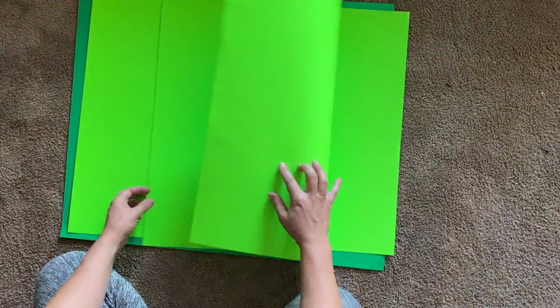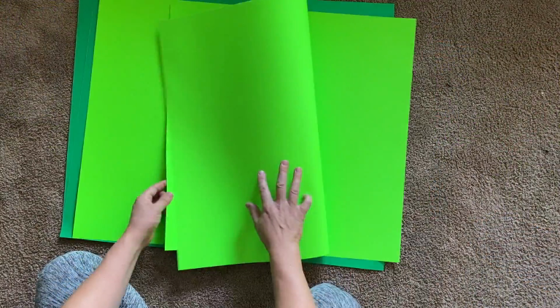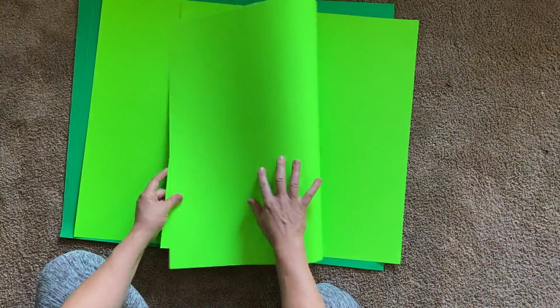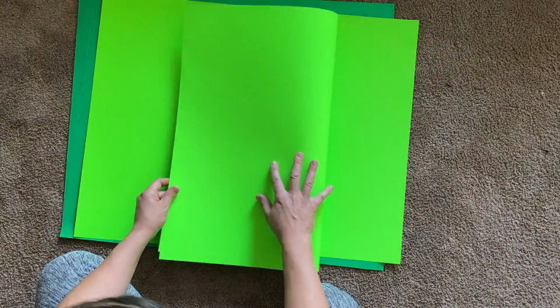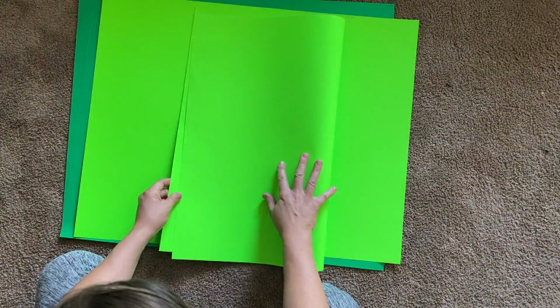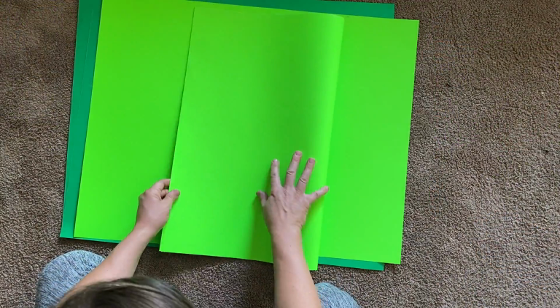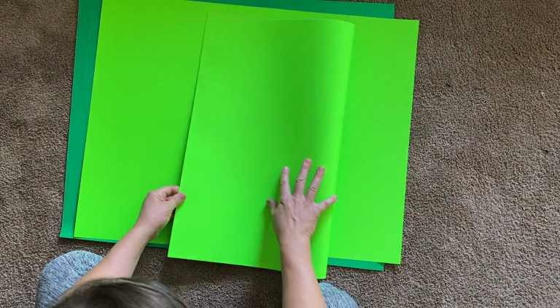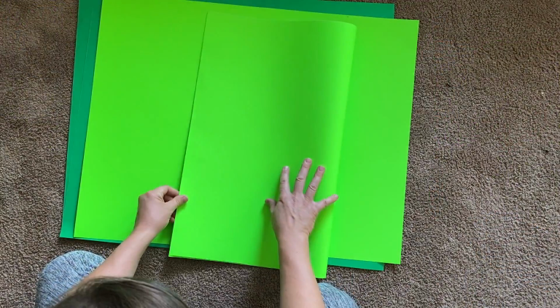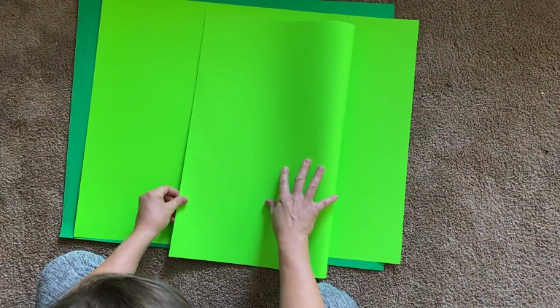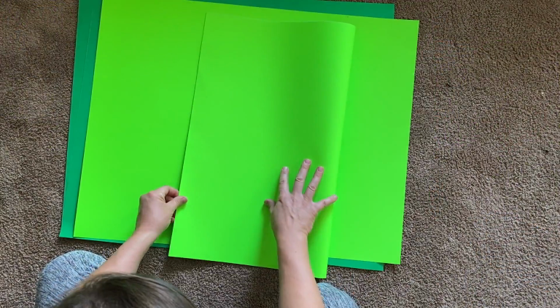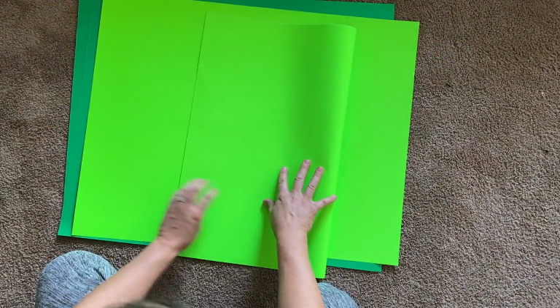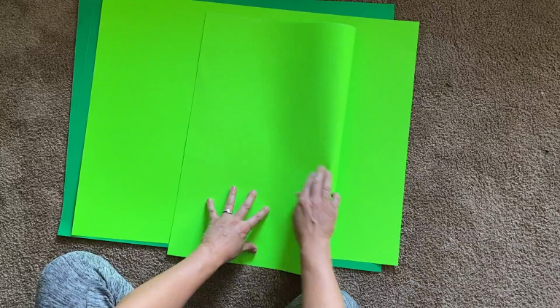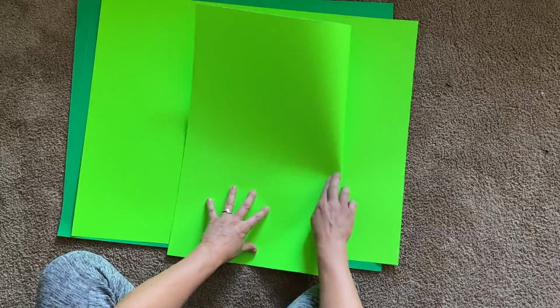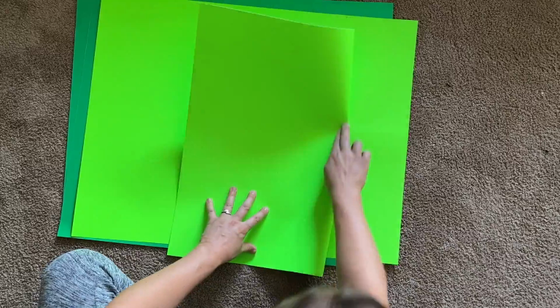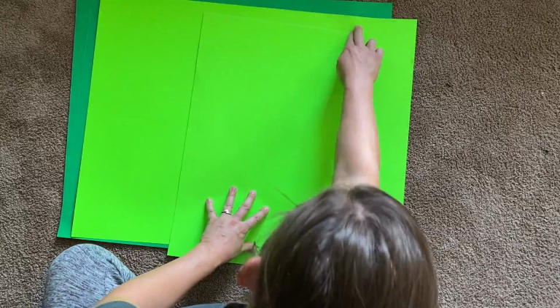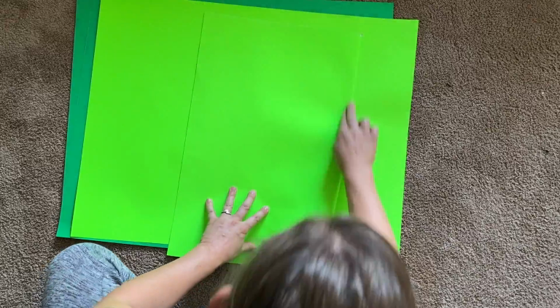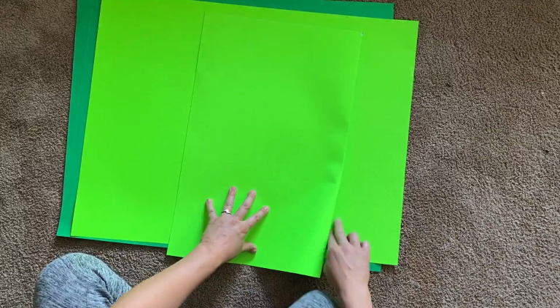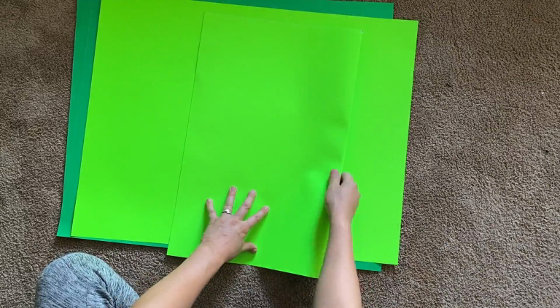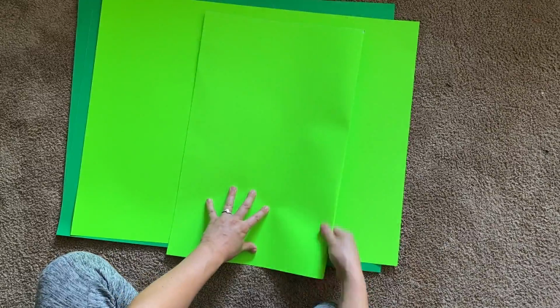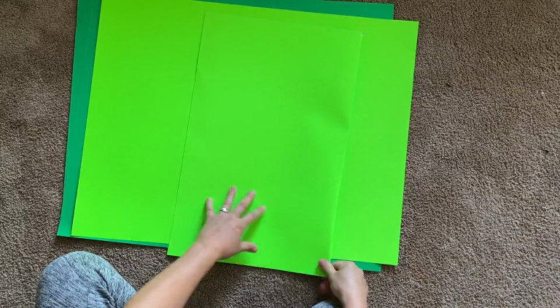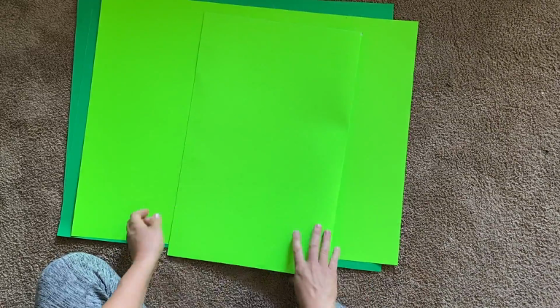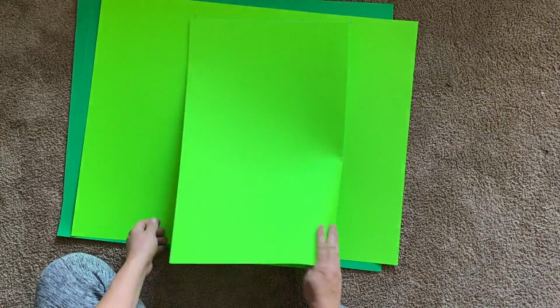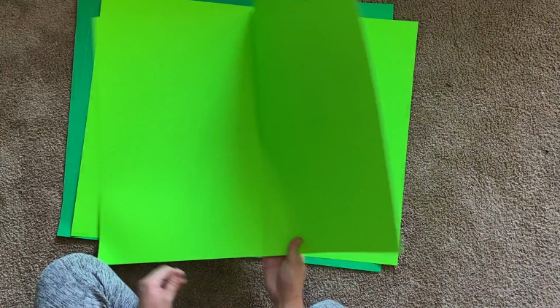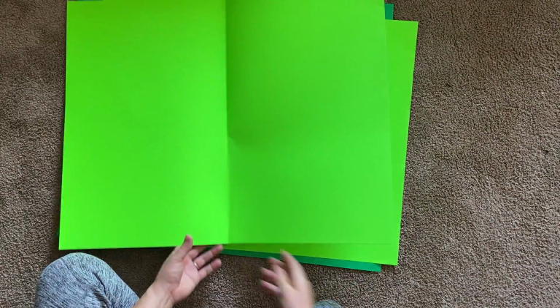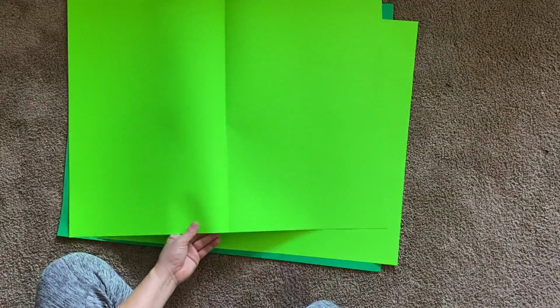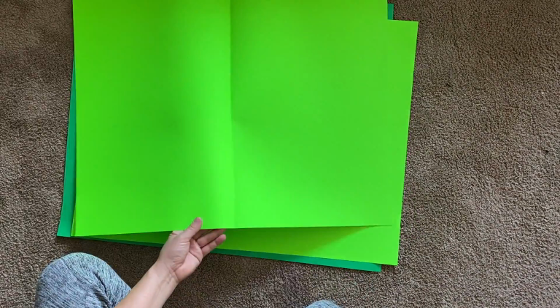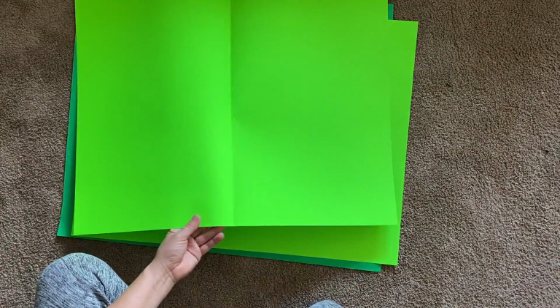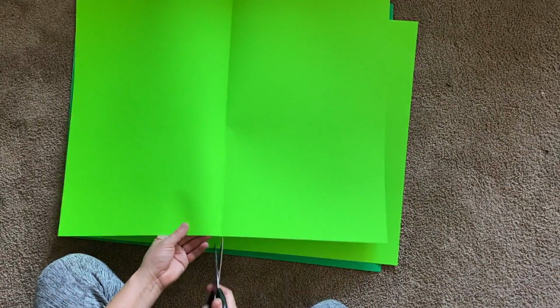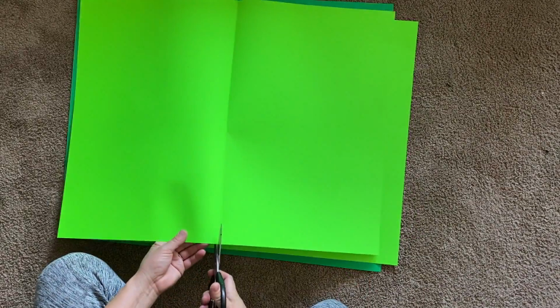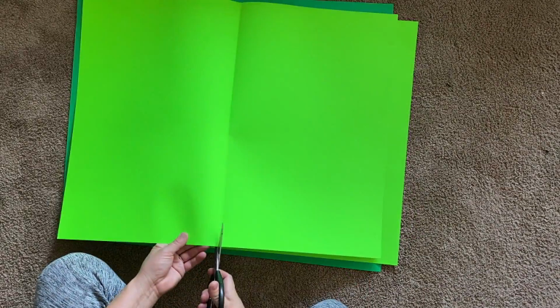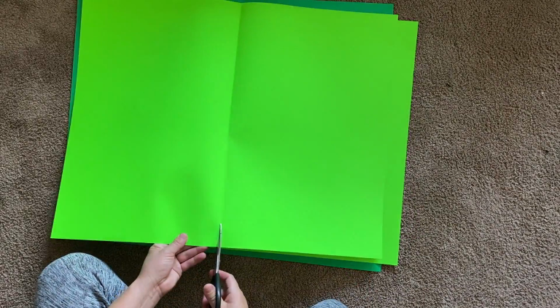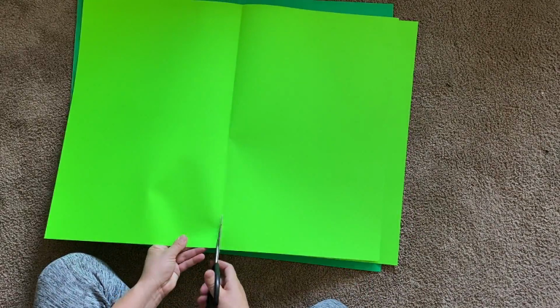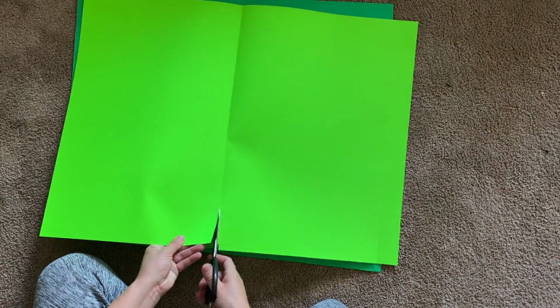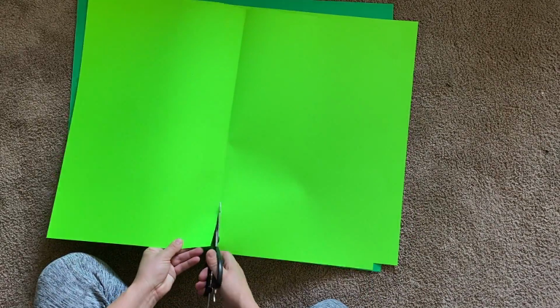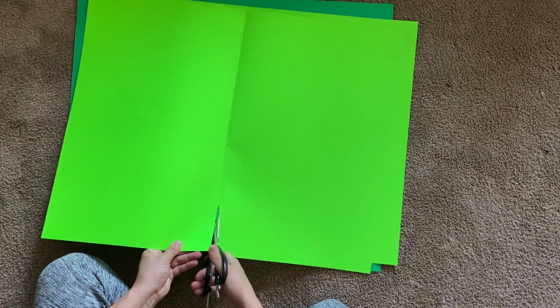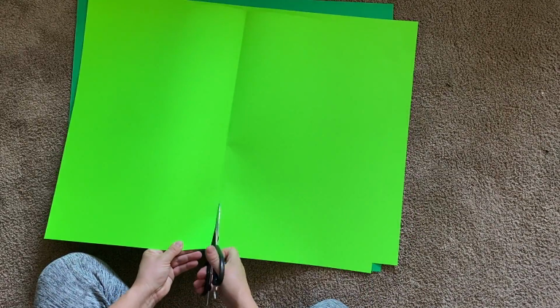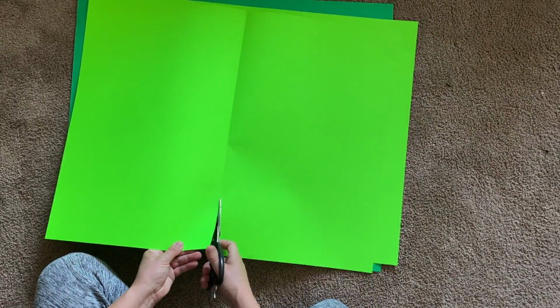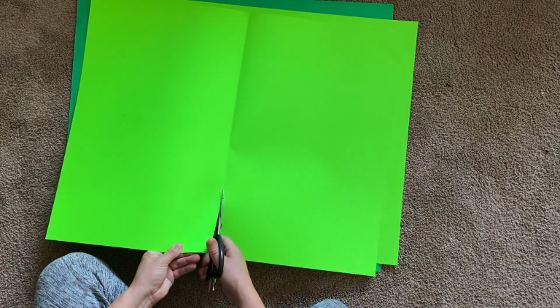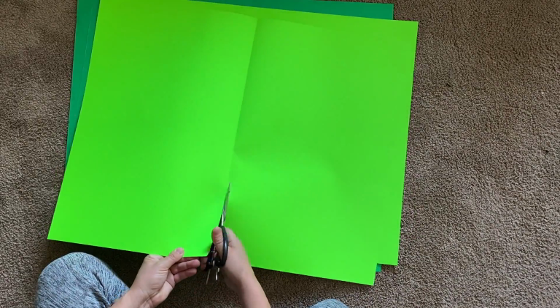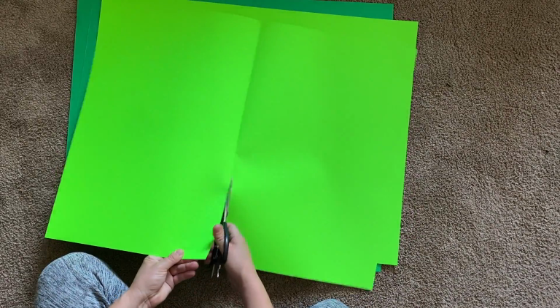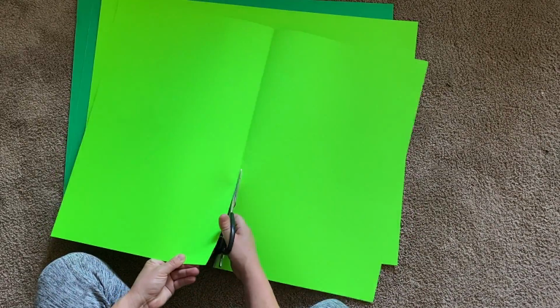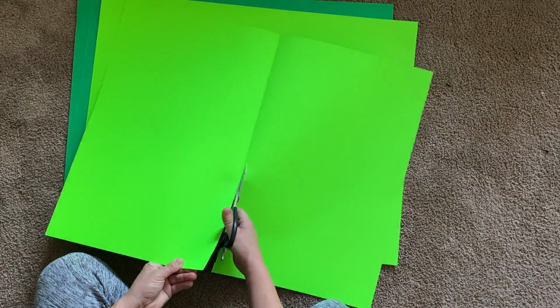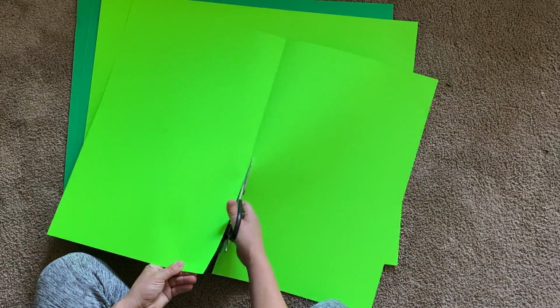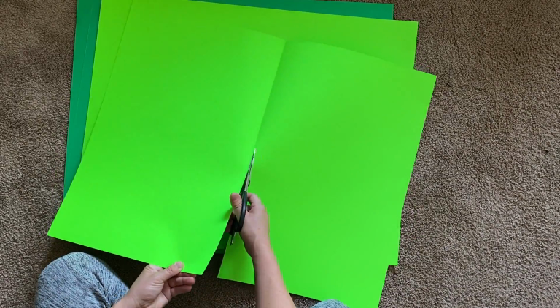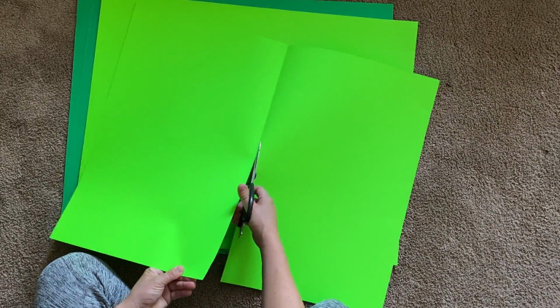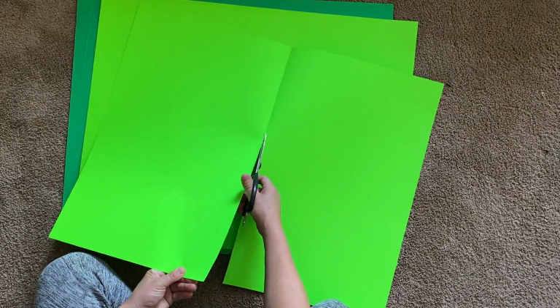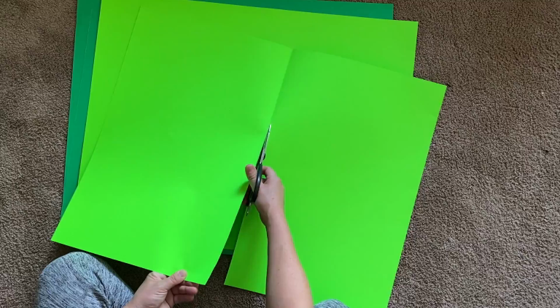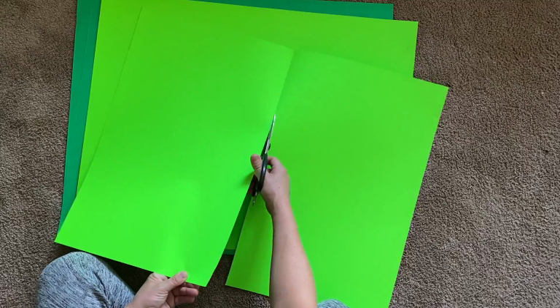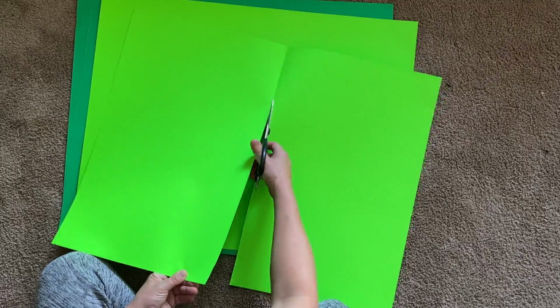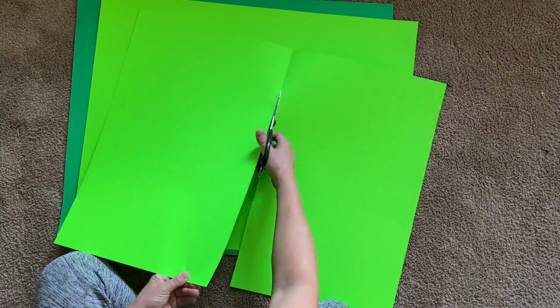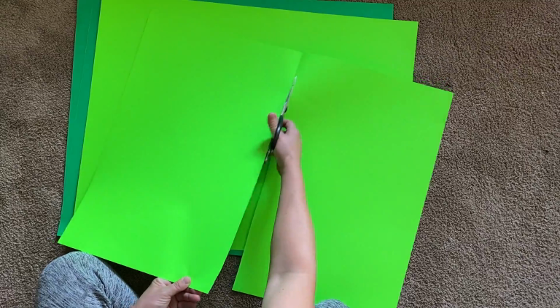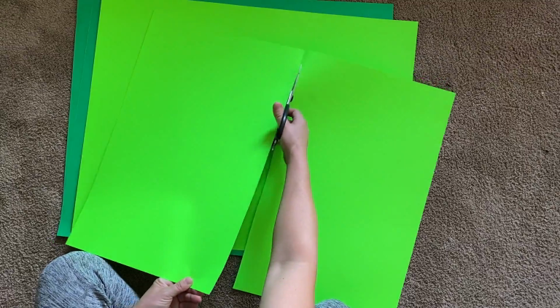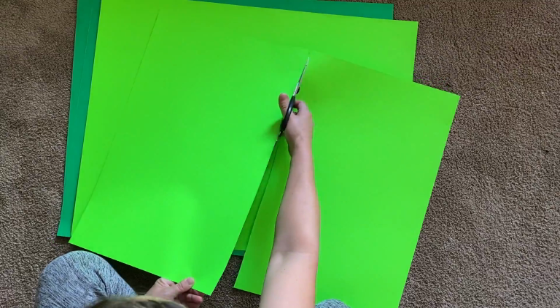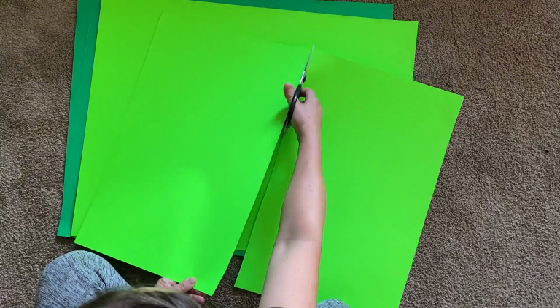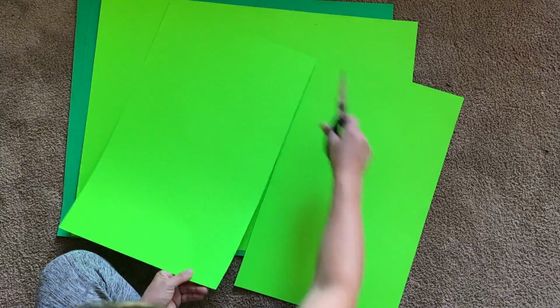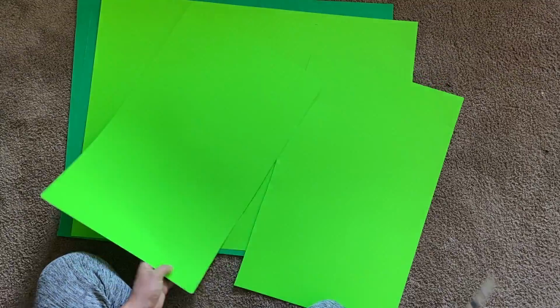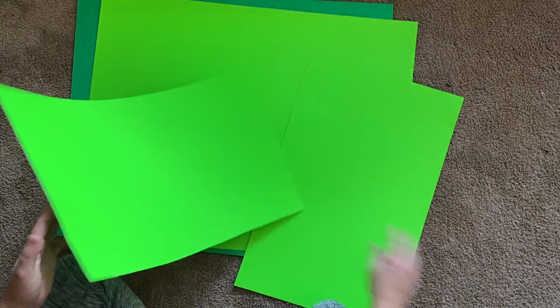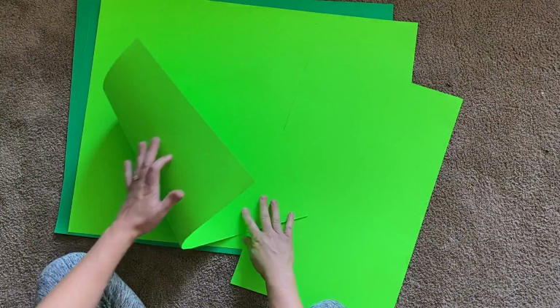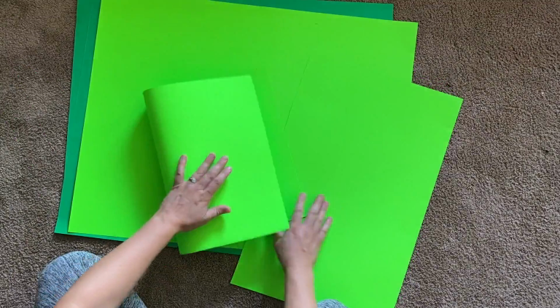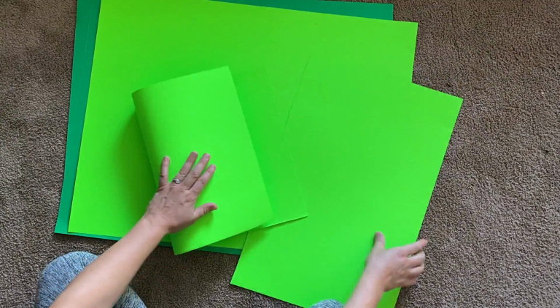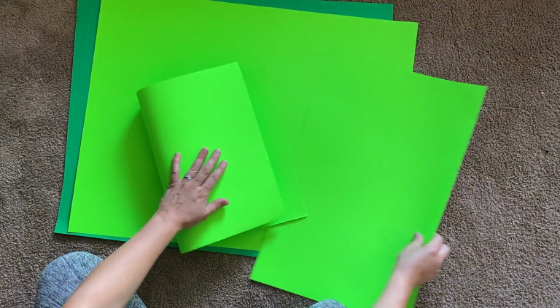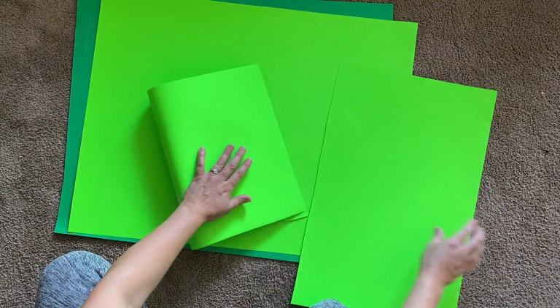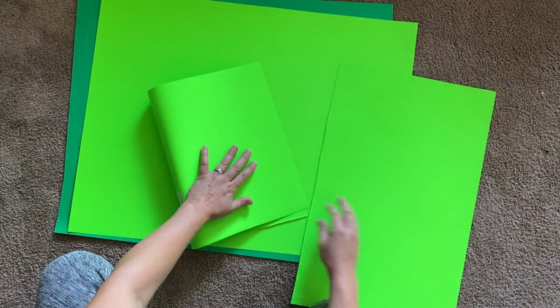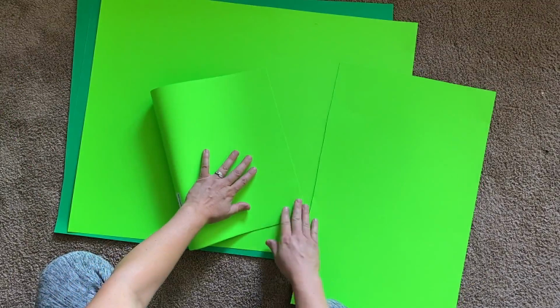You will need a light green and dark green poster board. Fold the poster board in half. Cut eight rectangles out of one poster board.